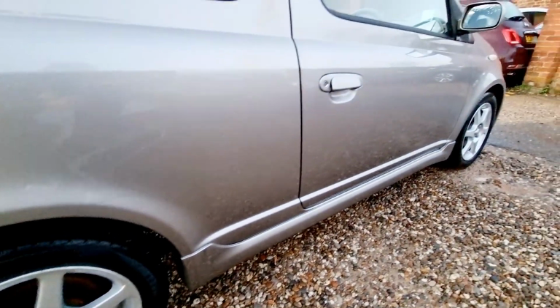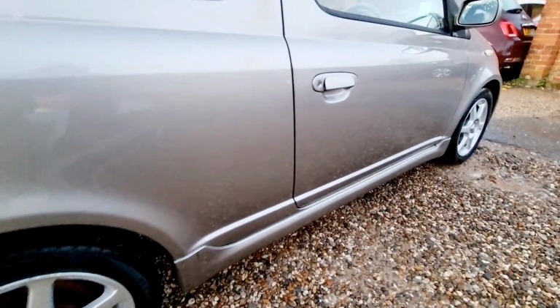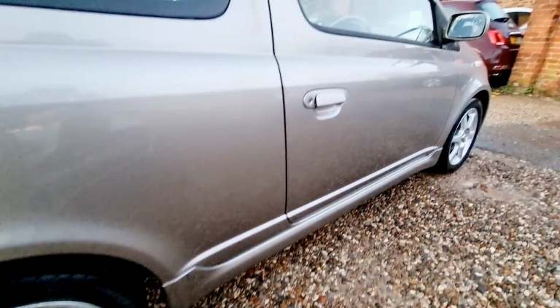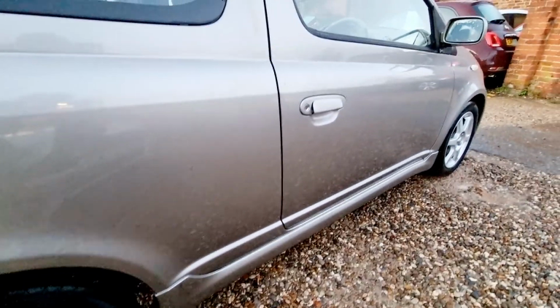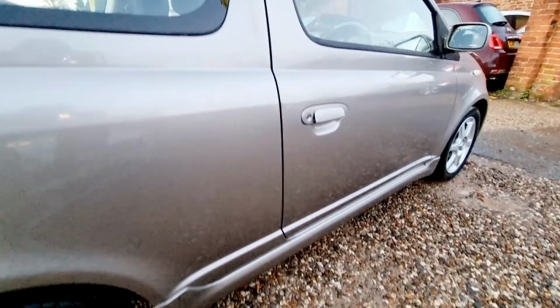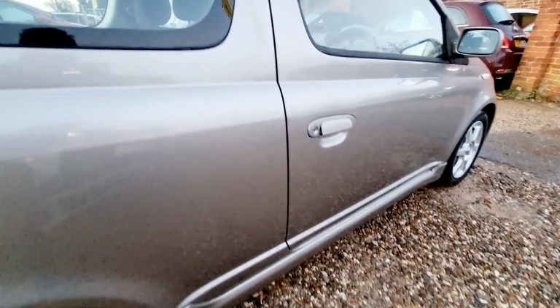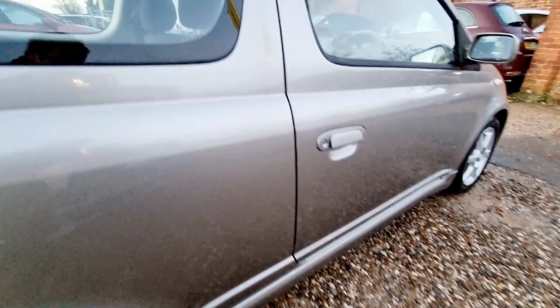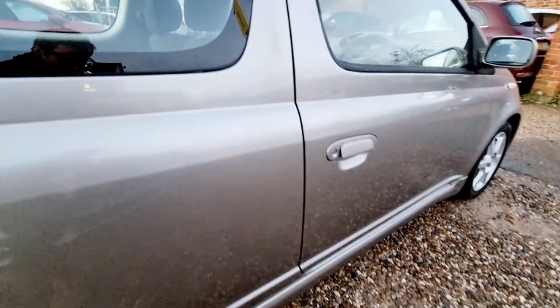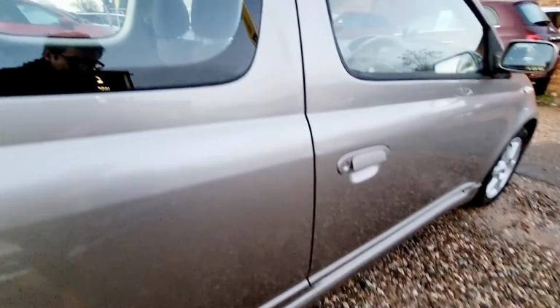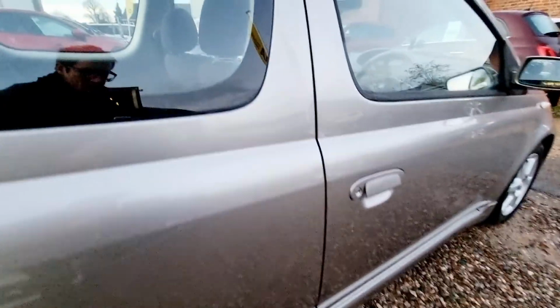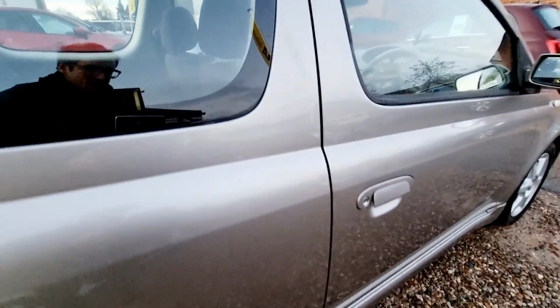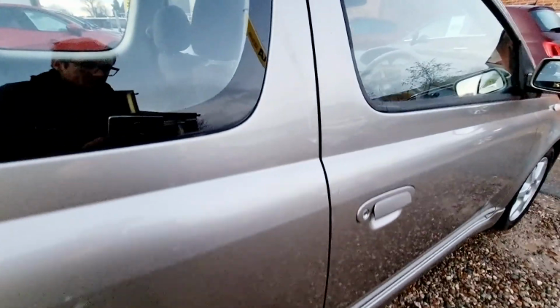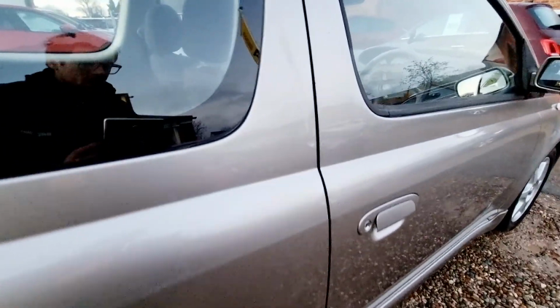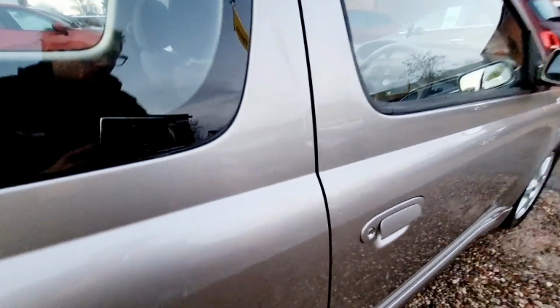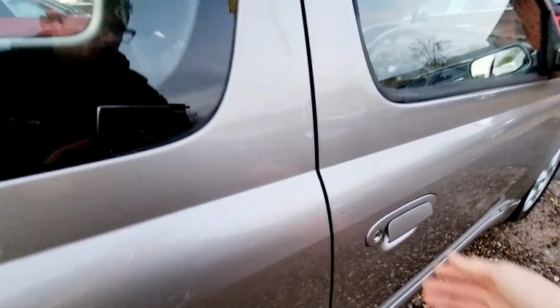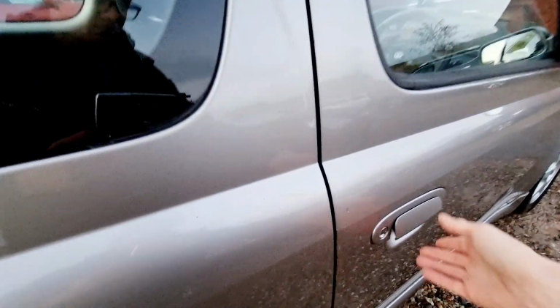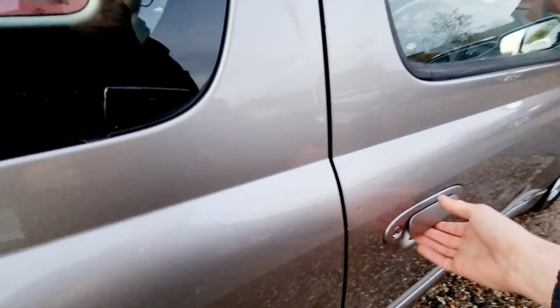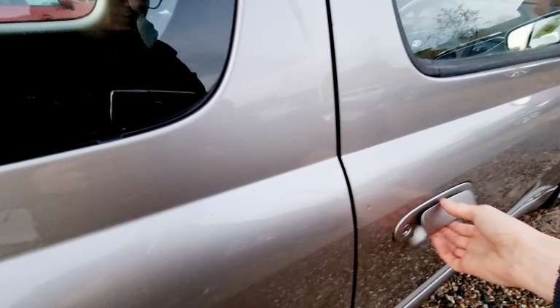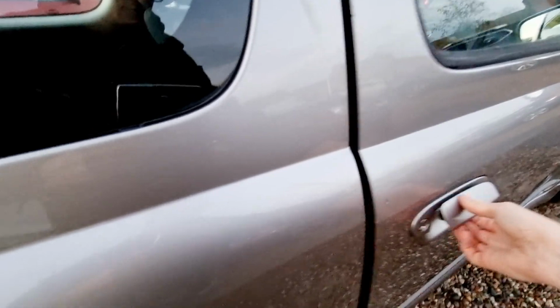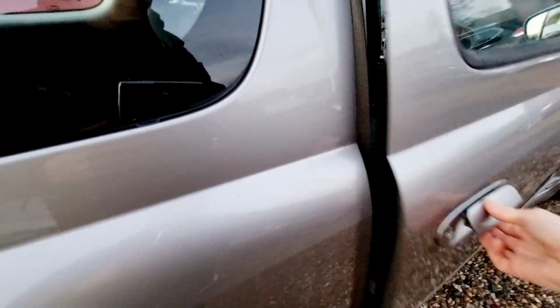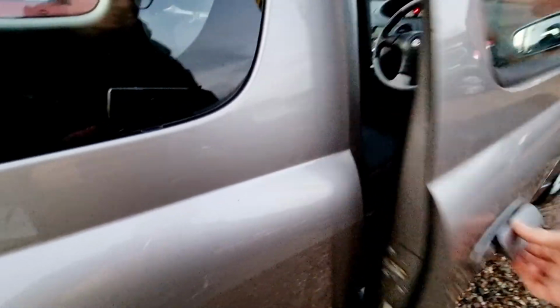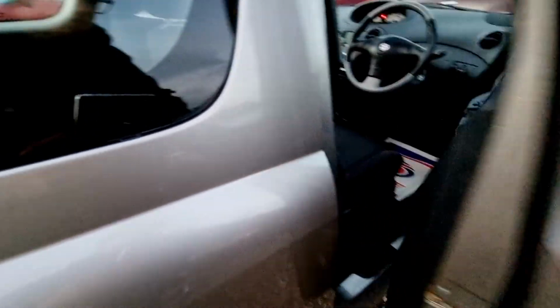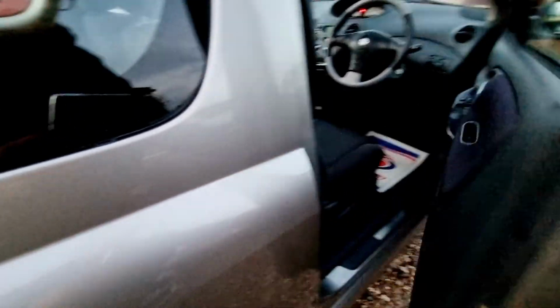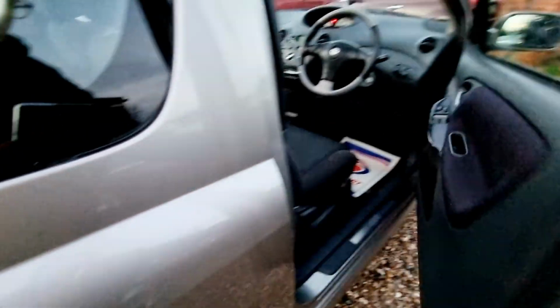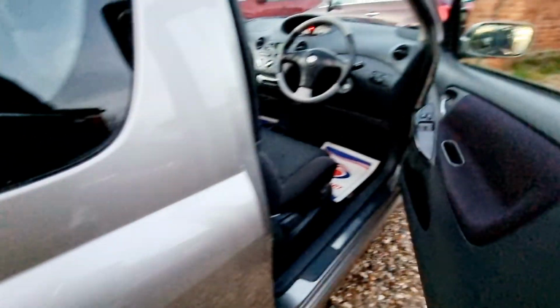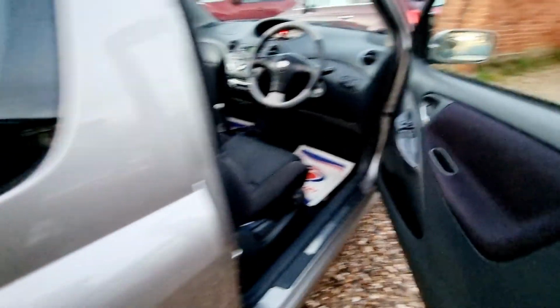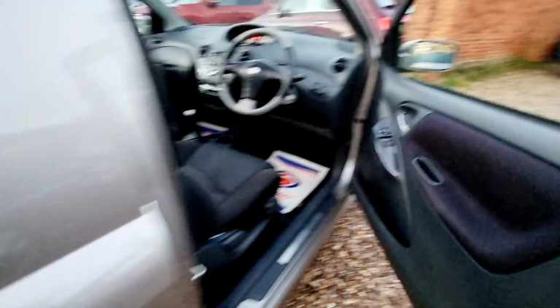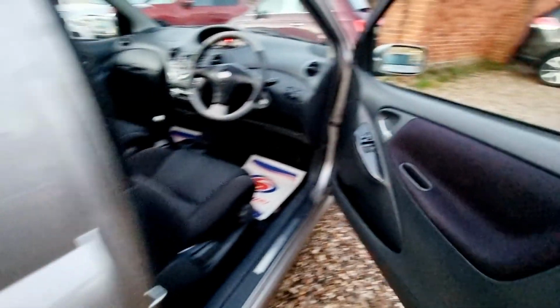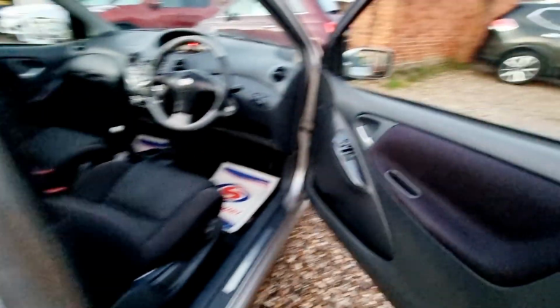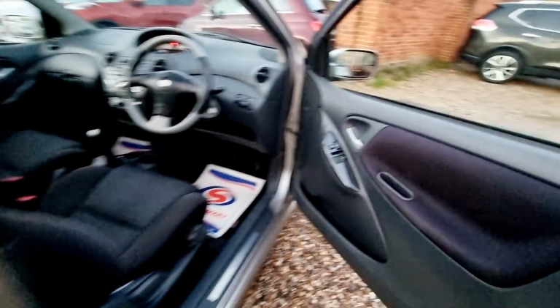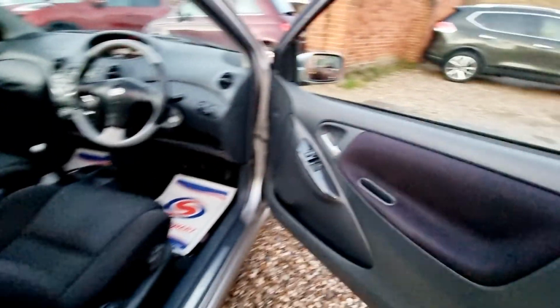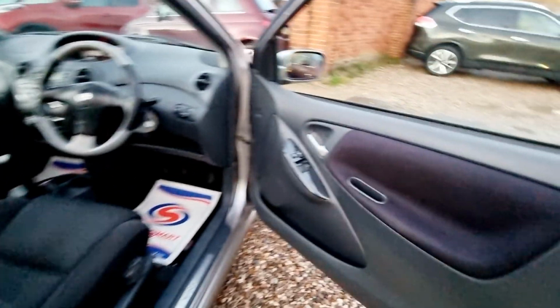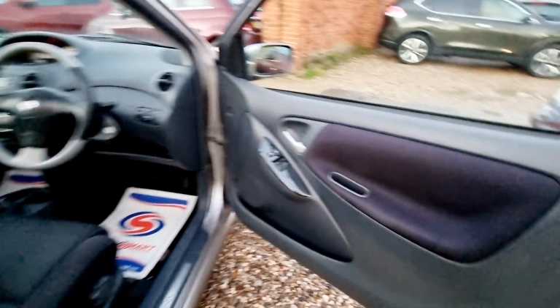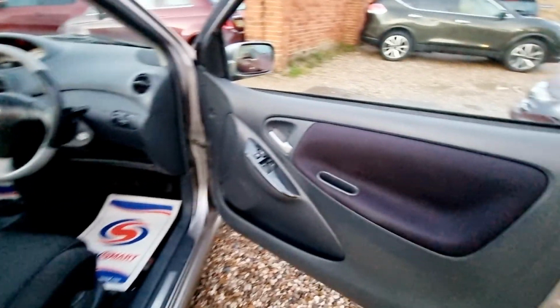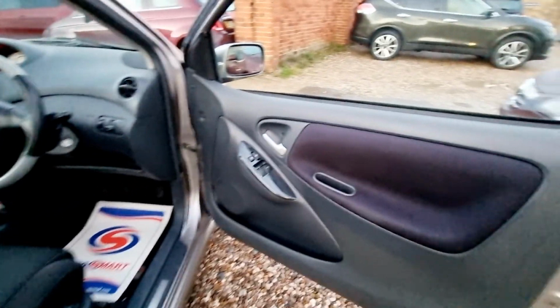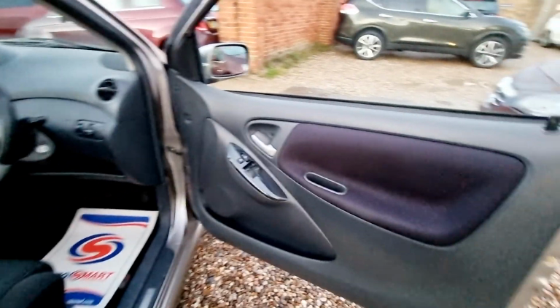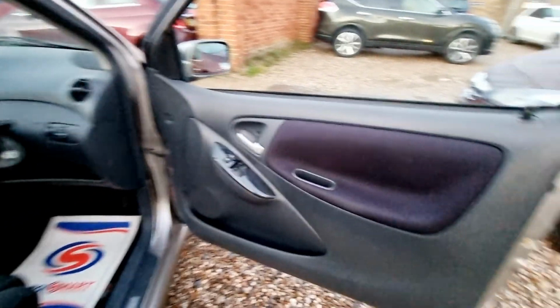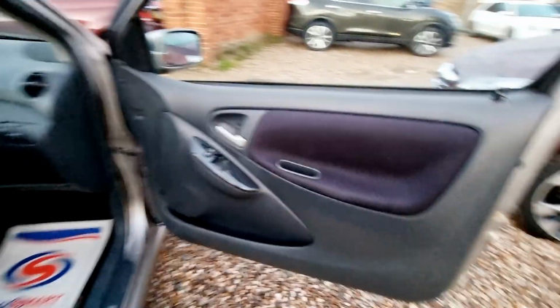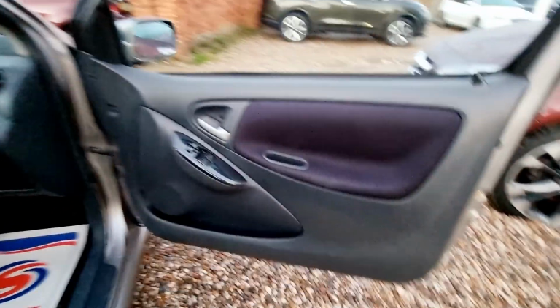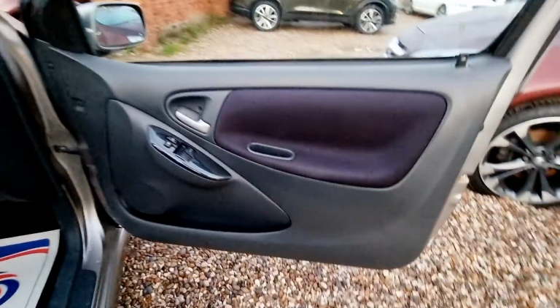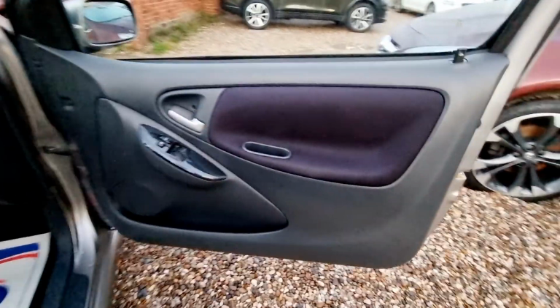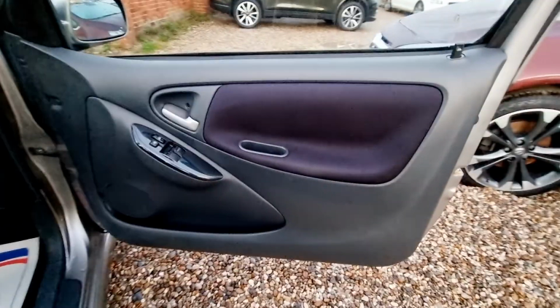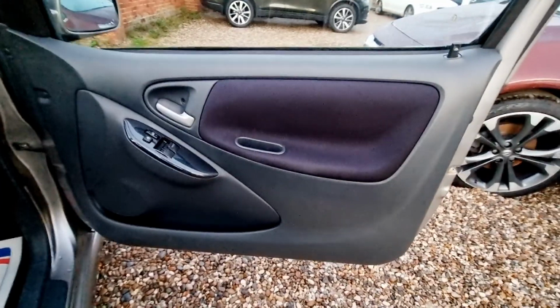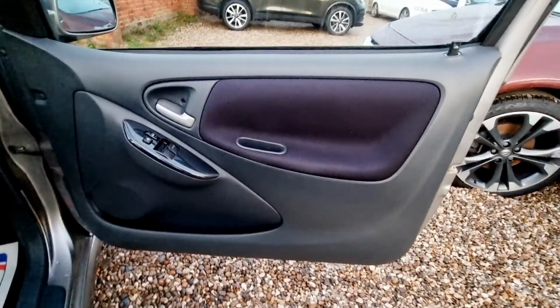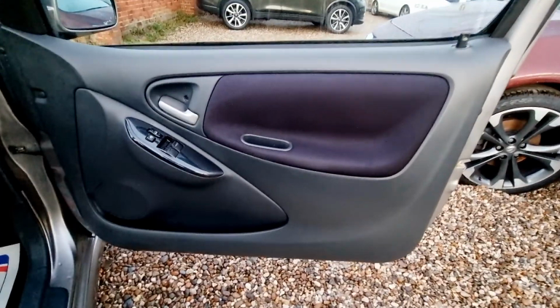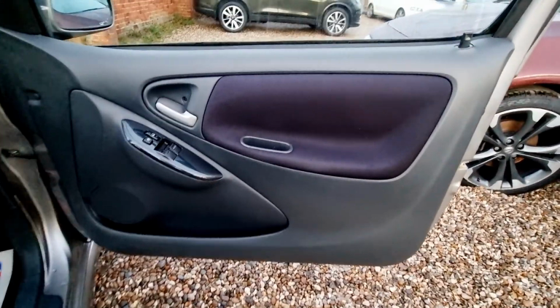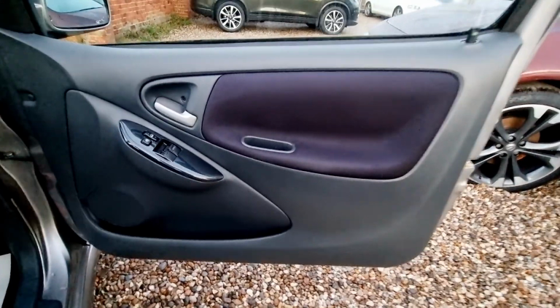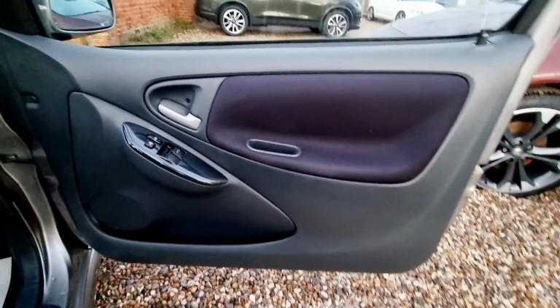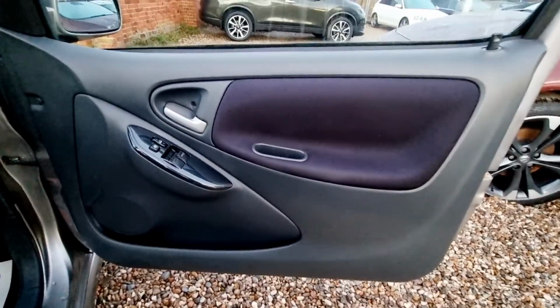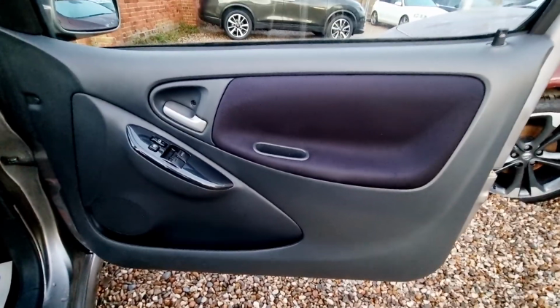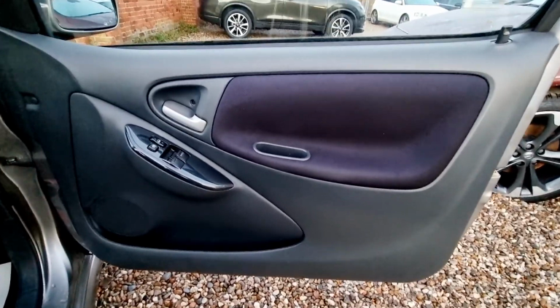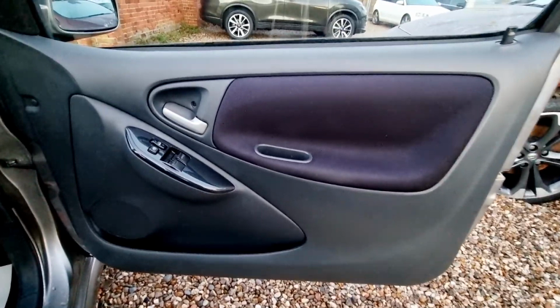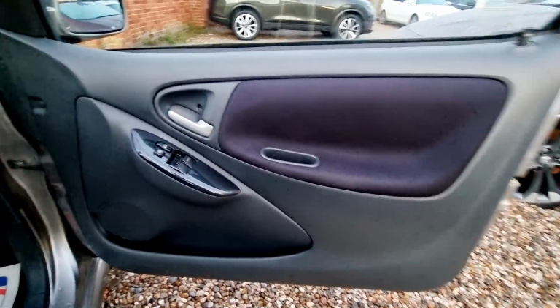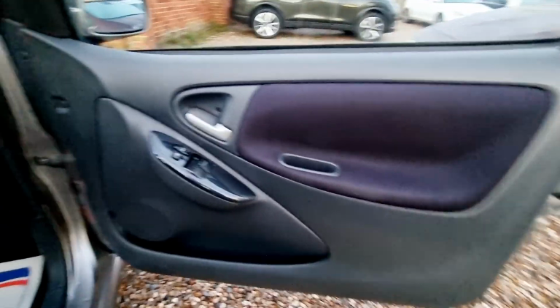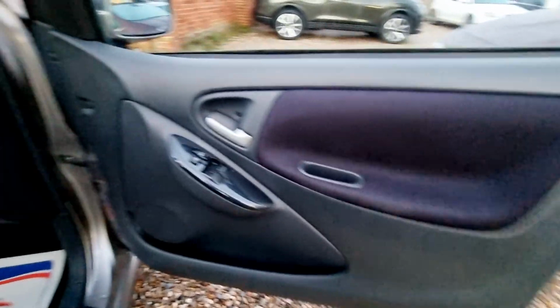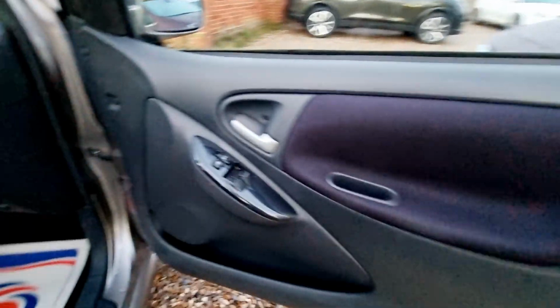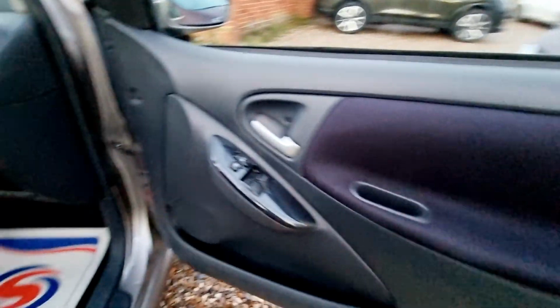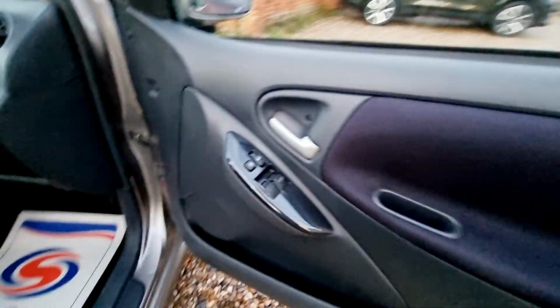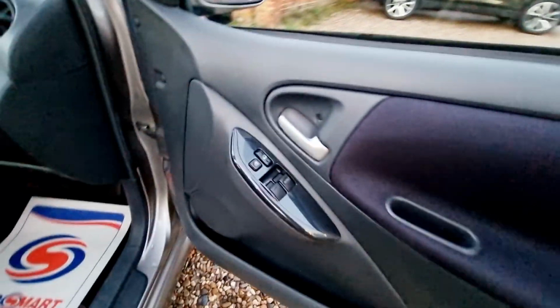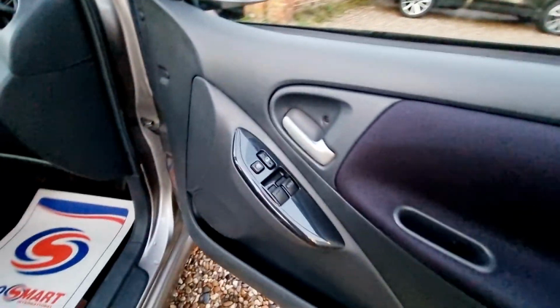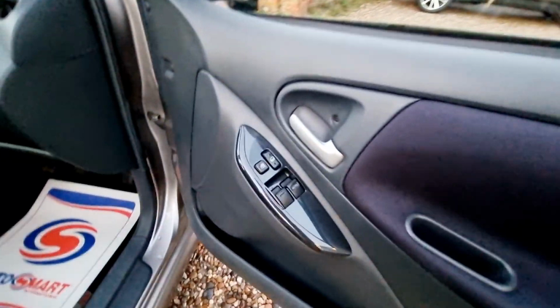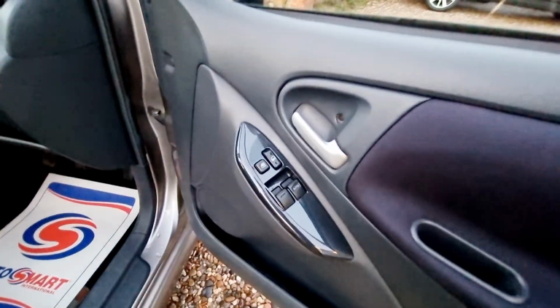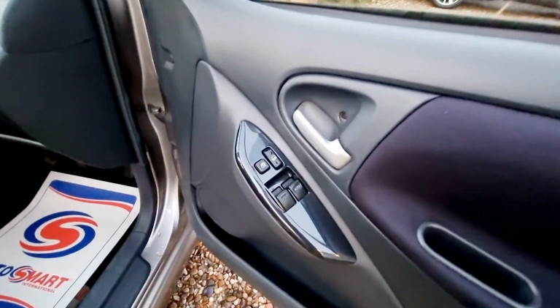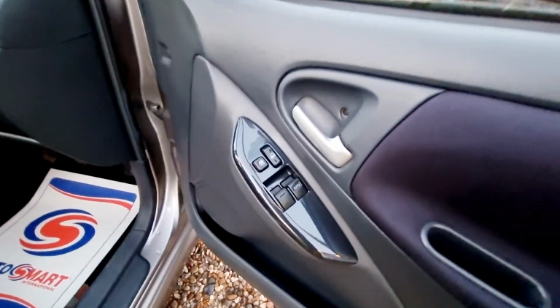At Cartley Motors, all of our vehicles come with a 3 month comprehensive warranty. This gives full peace of mind when buying from us.